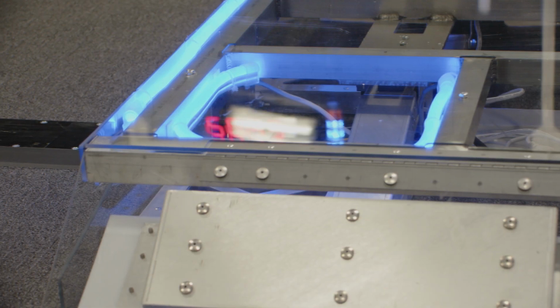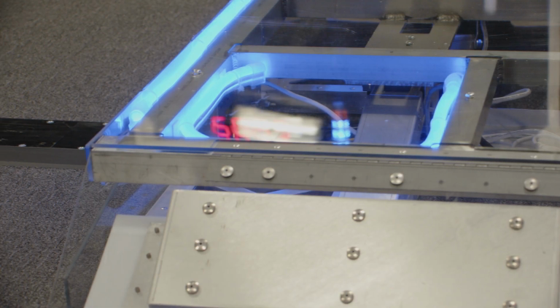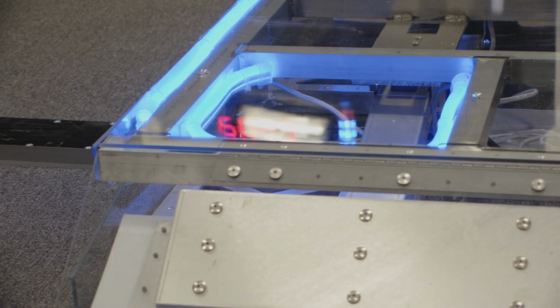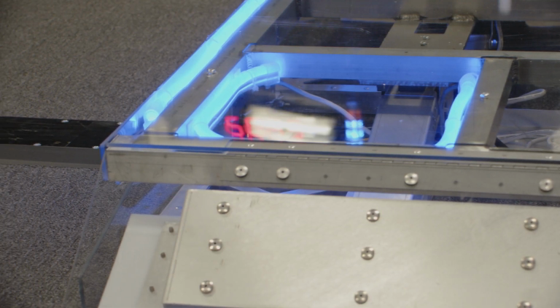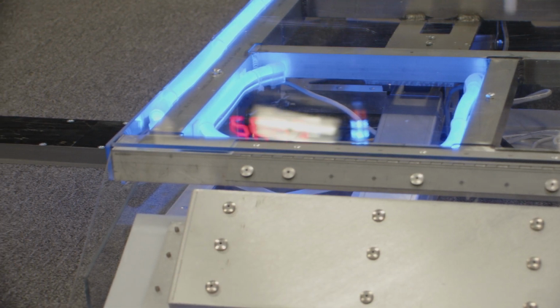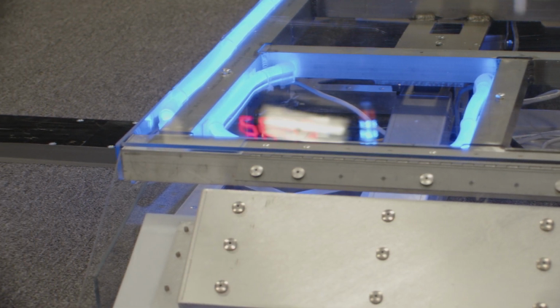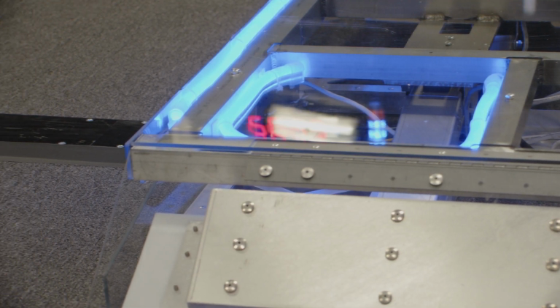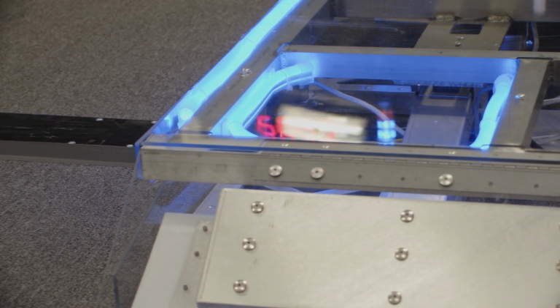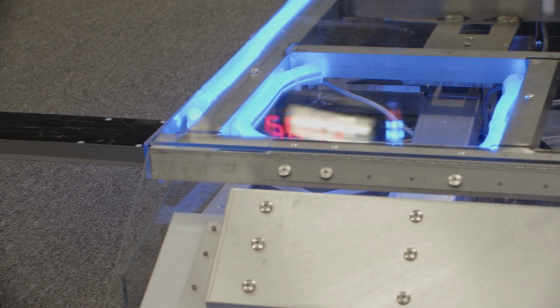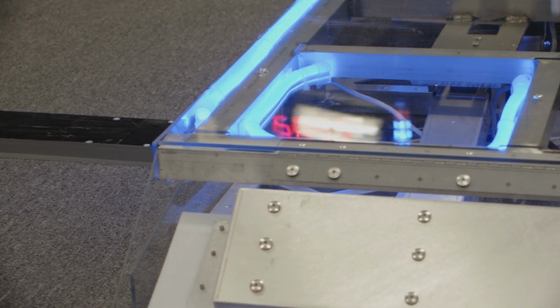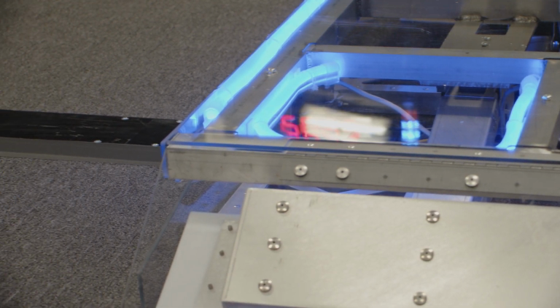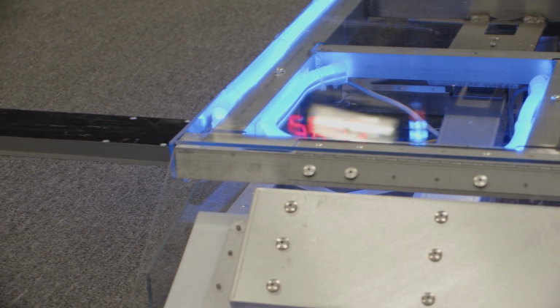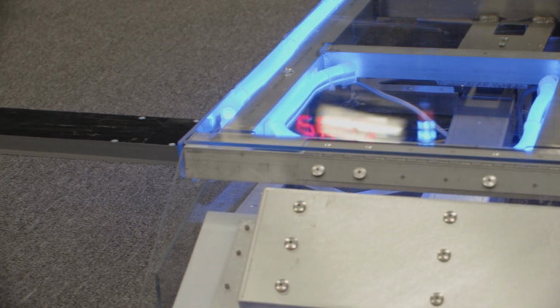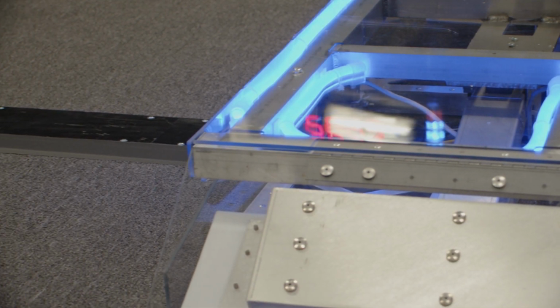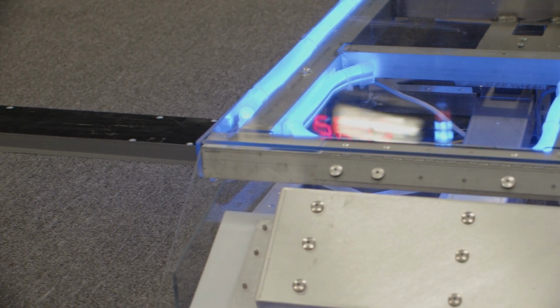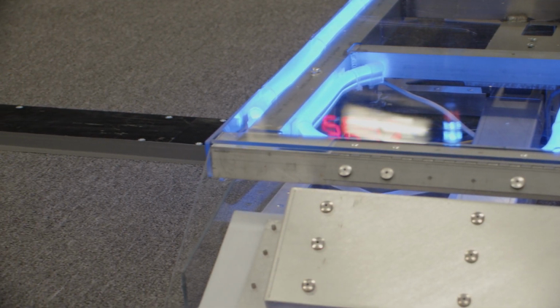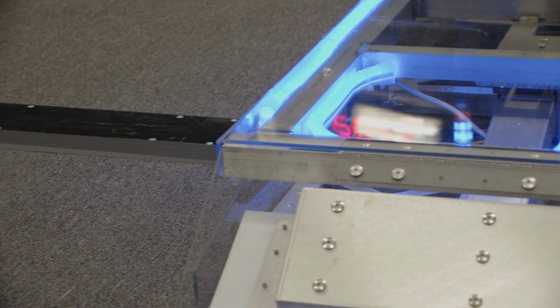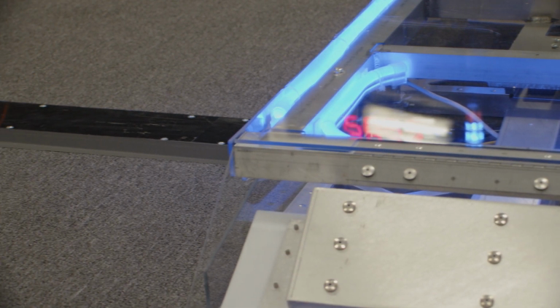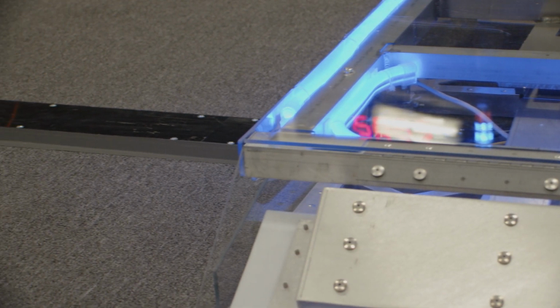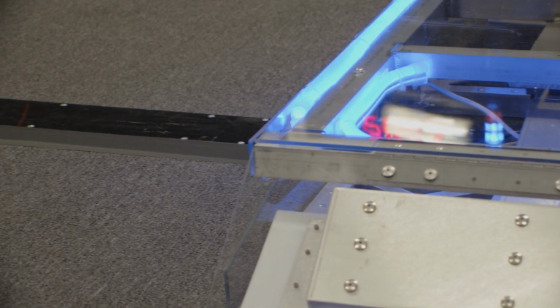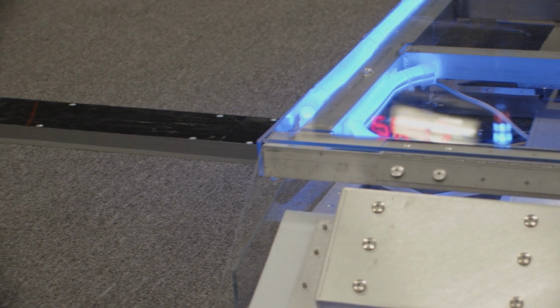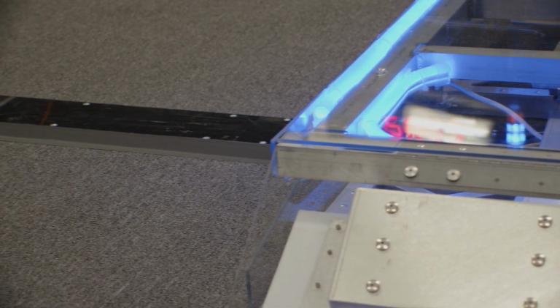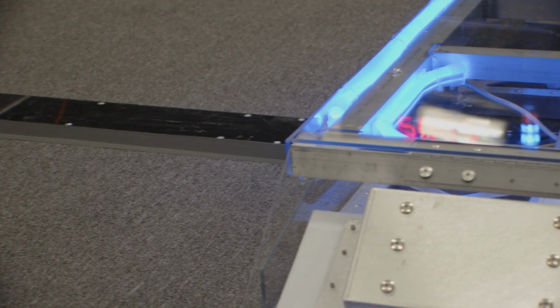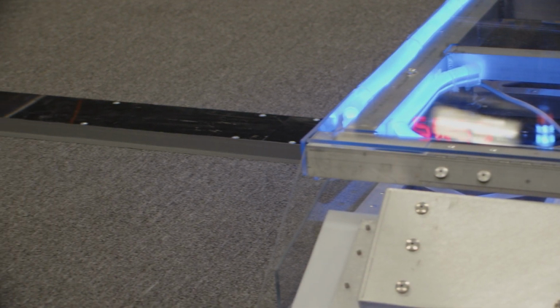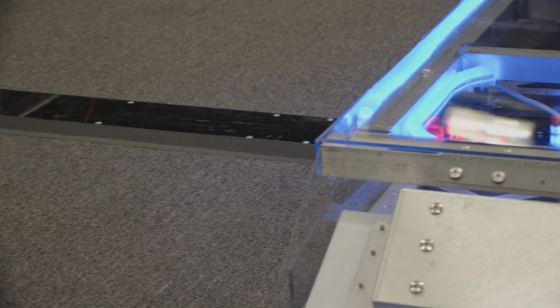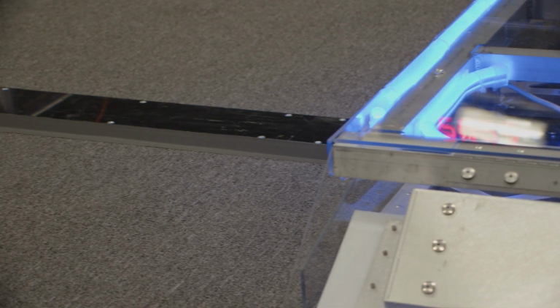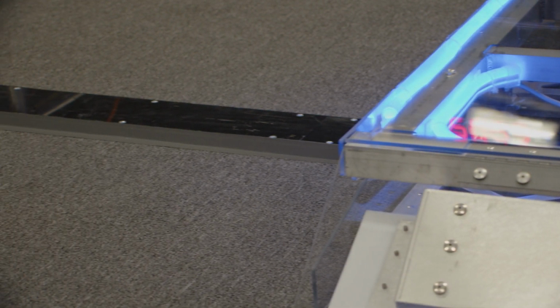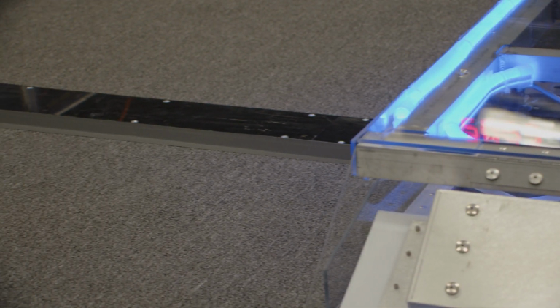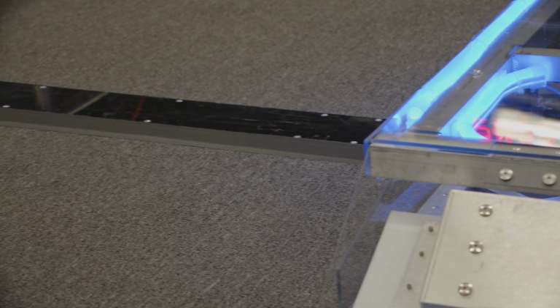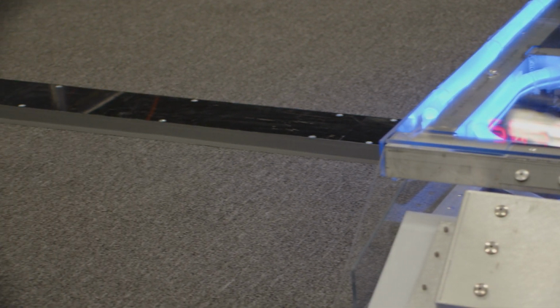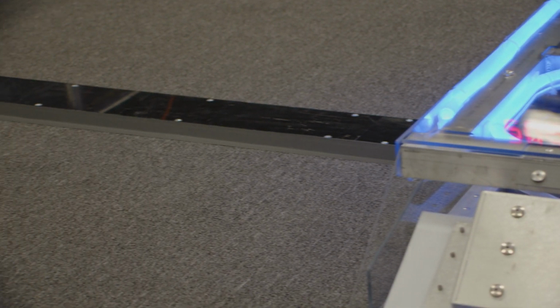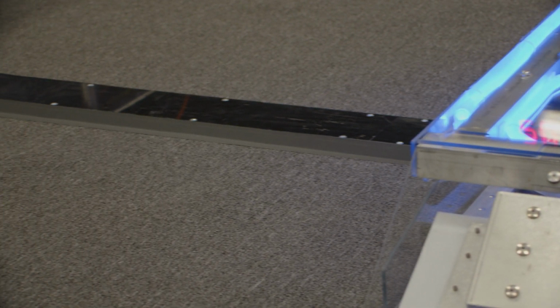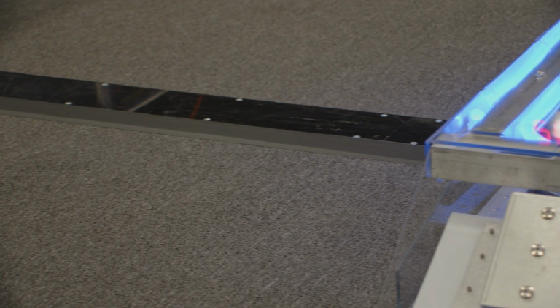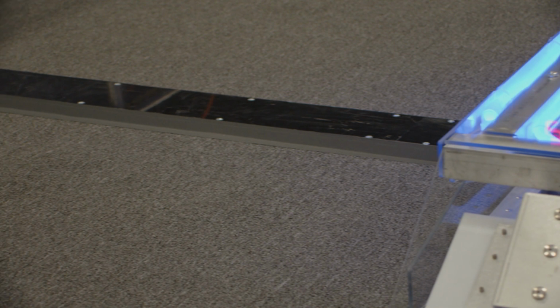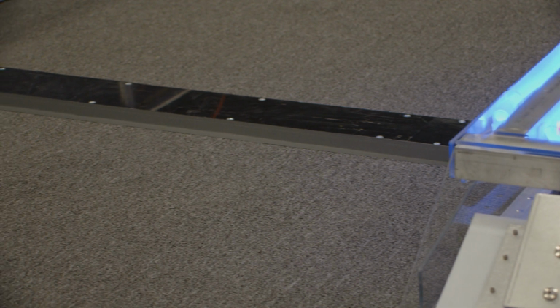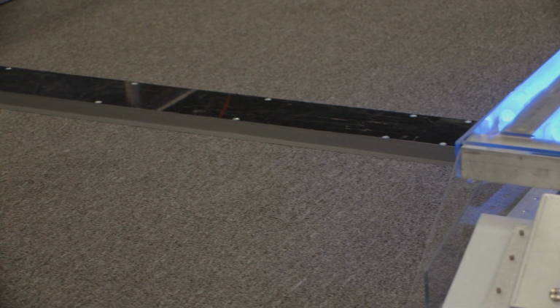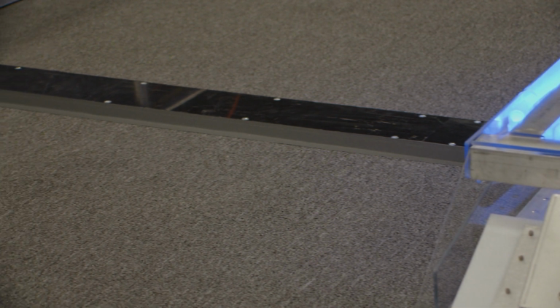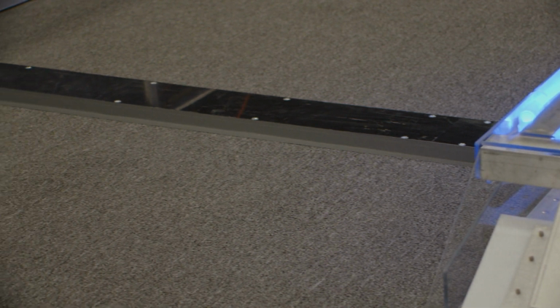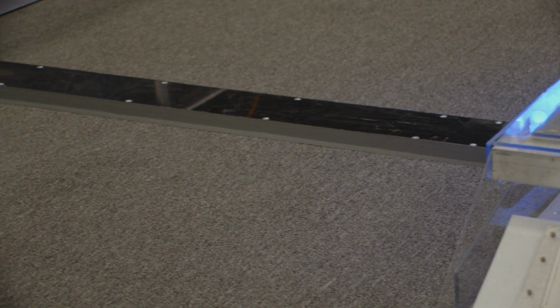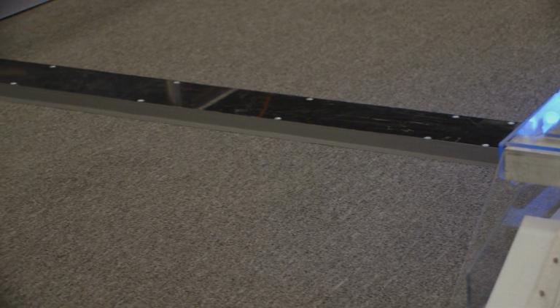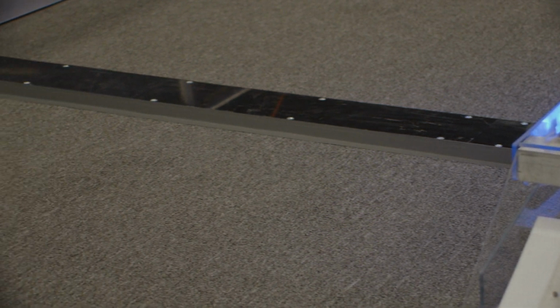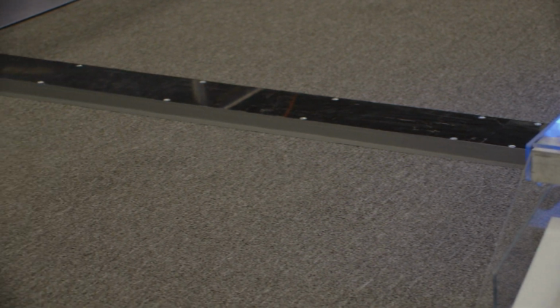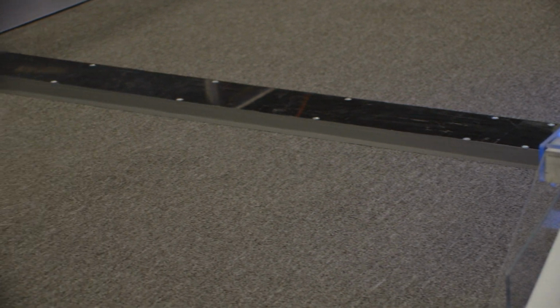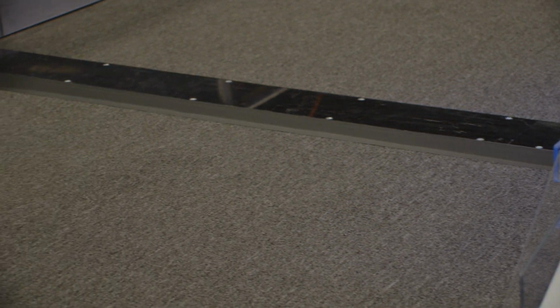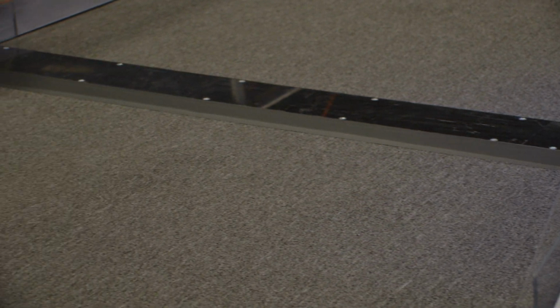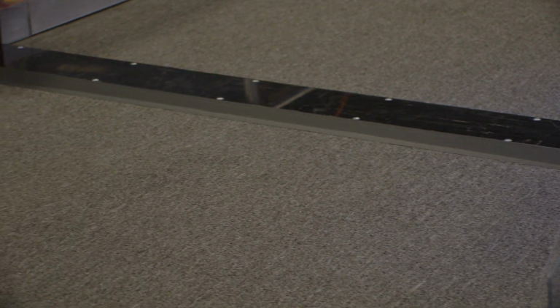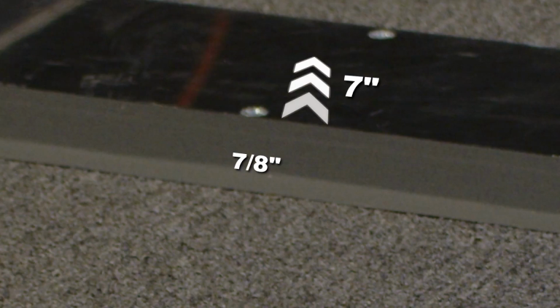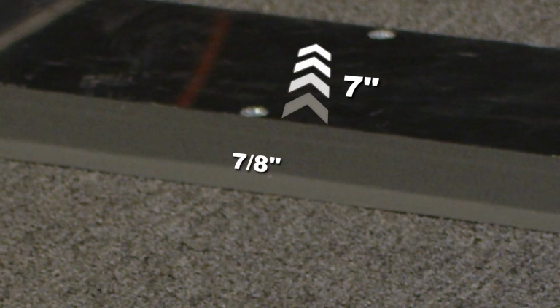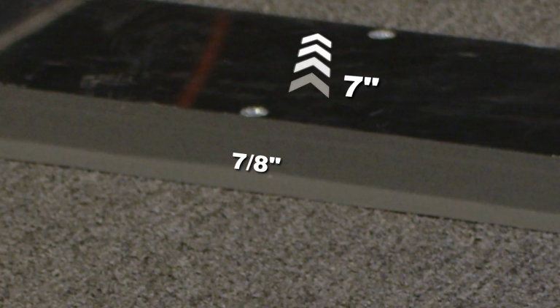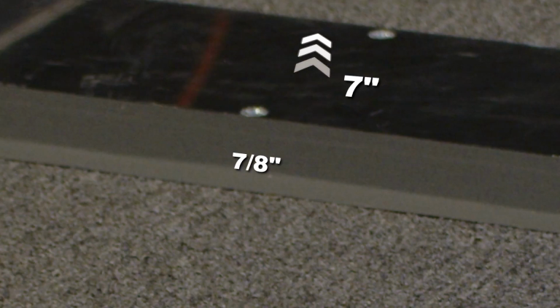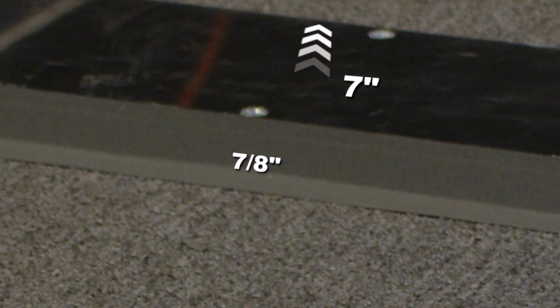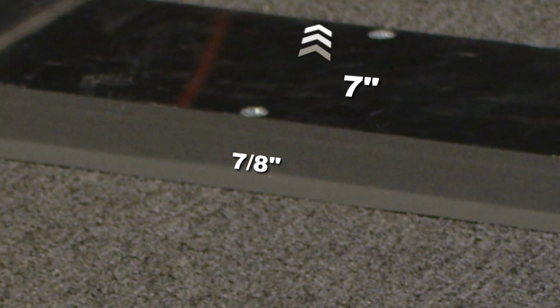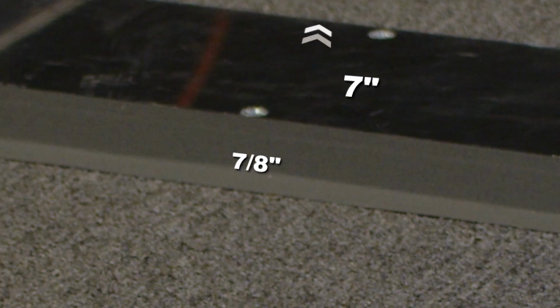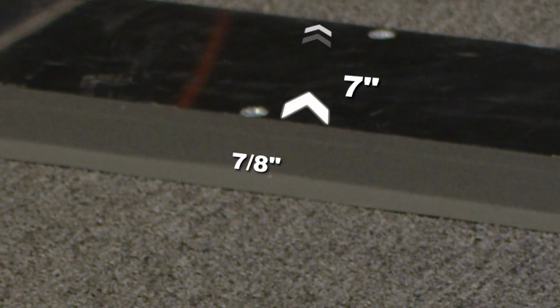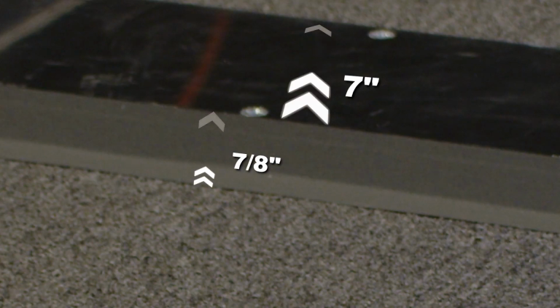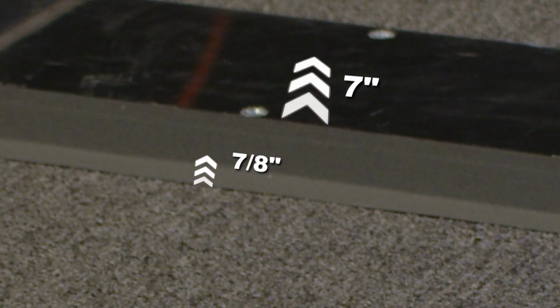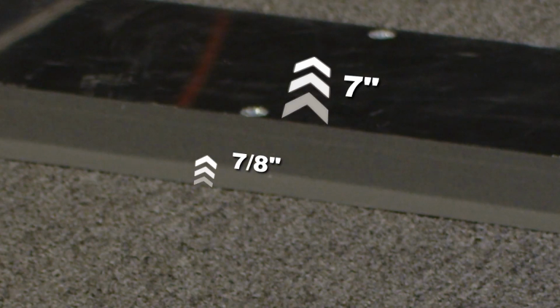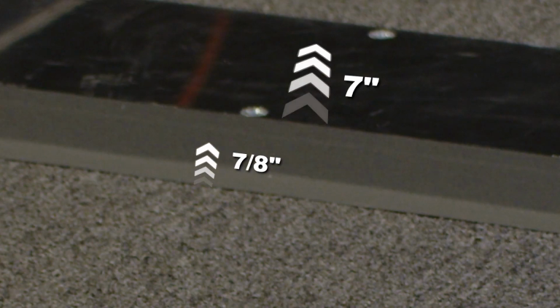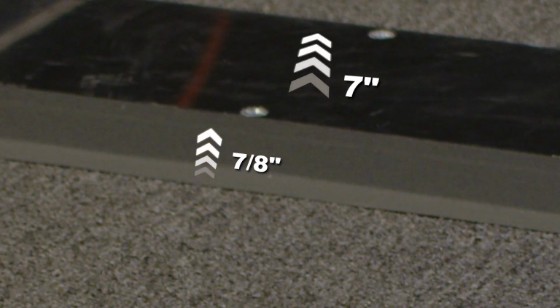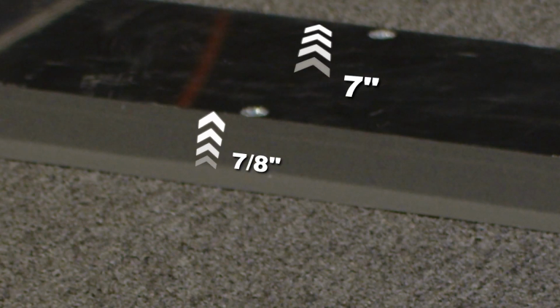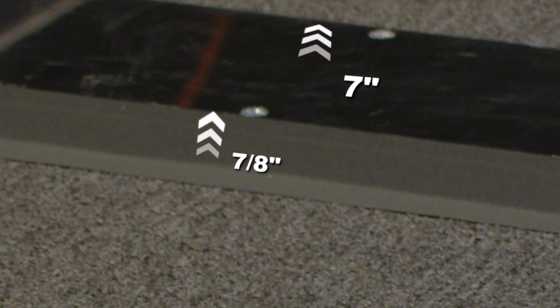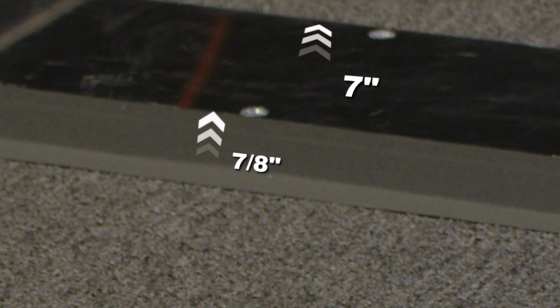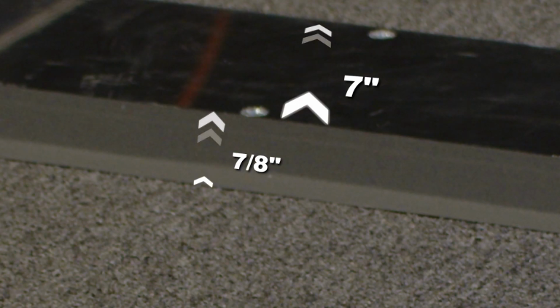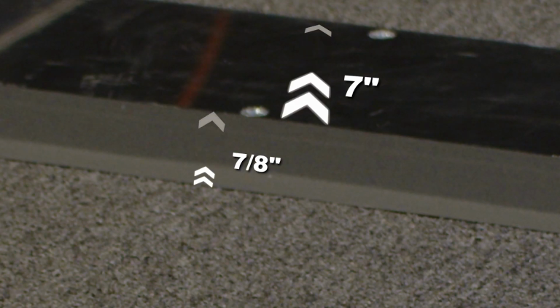Cable protectors extend from the center of the charge station to the closest field border. Cable protectors are approximately seven inches wide and seven-eighths of an inch tall.